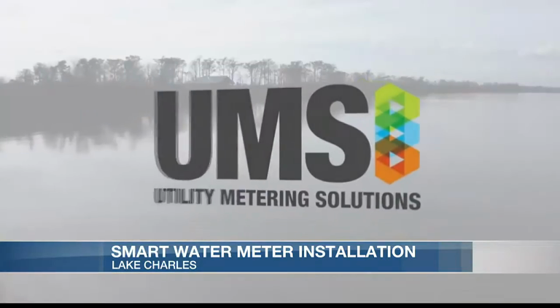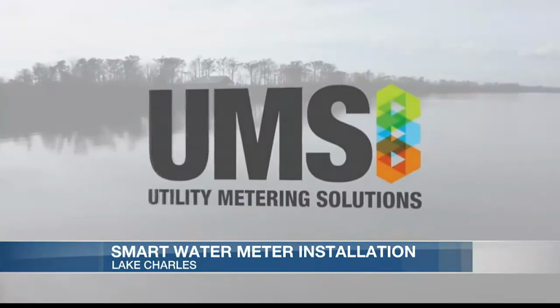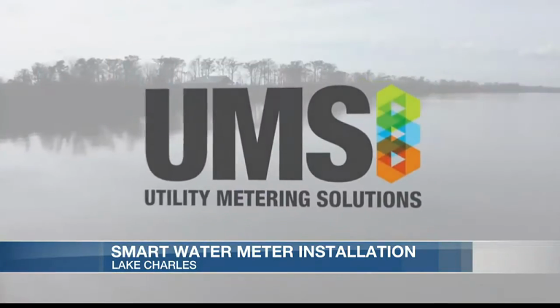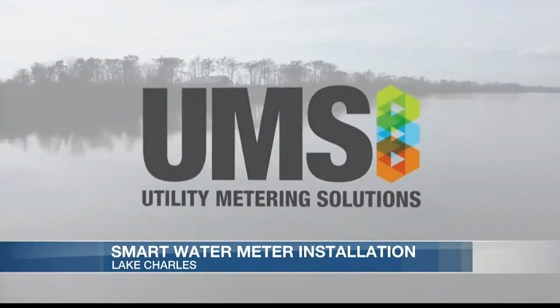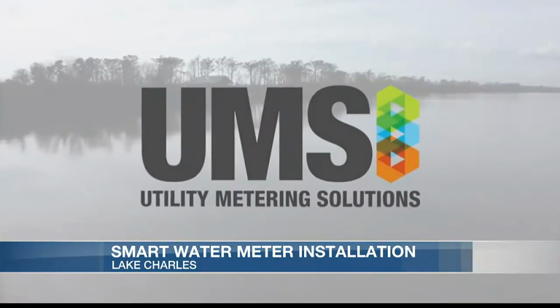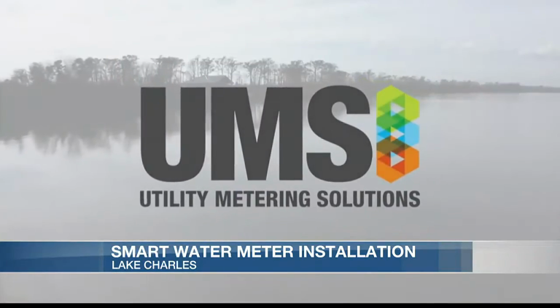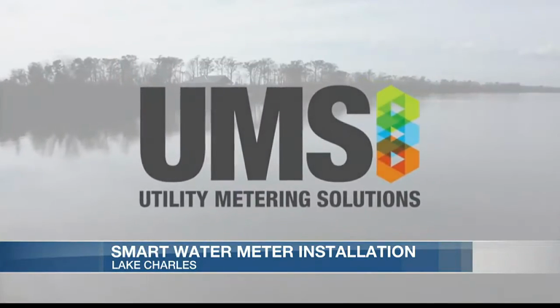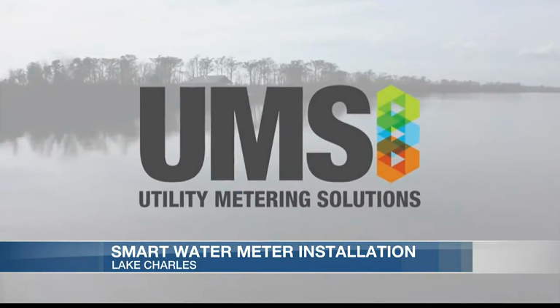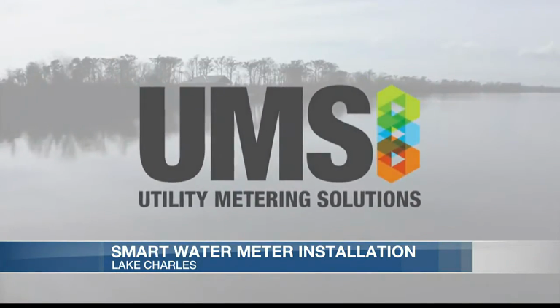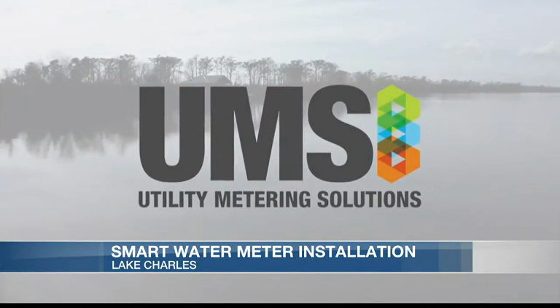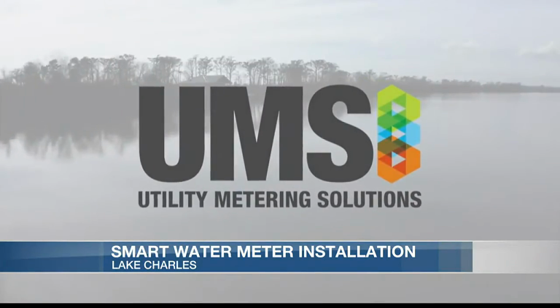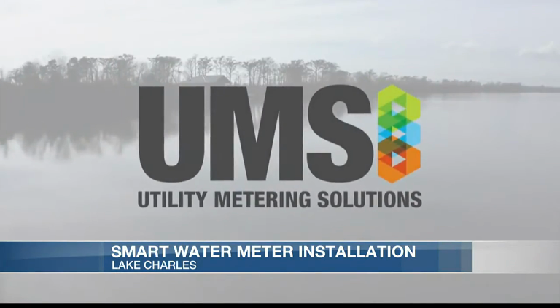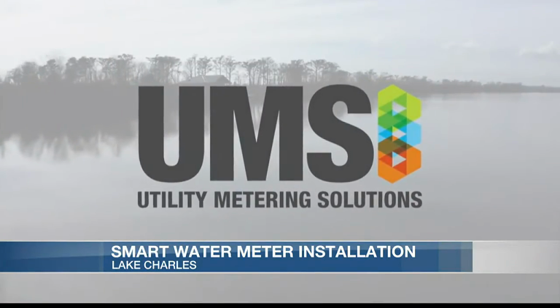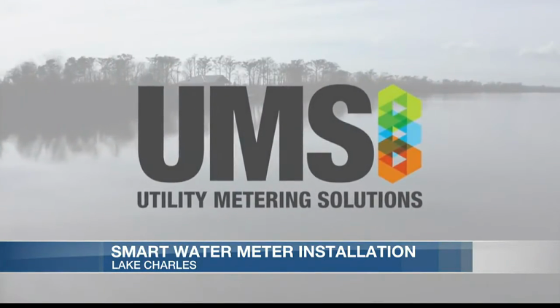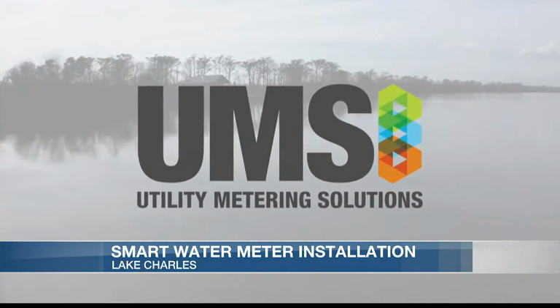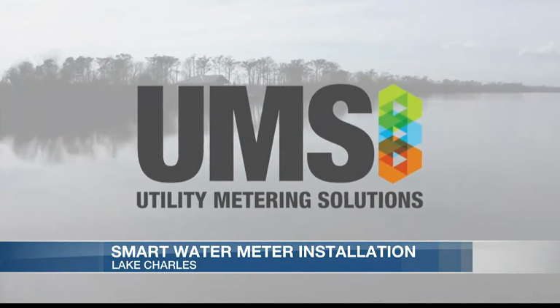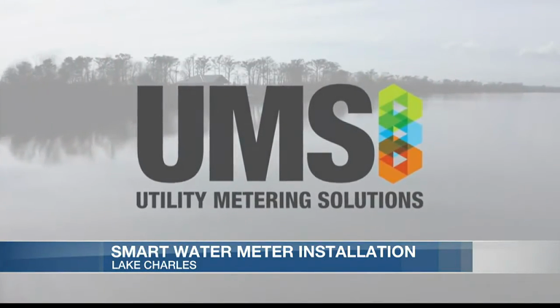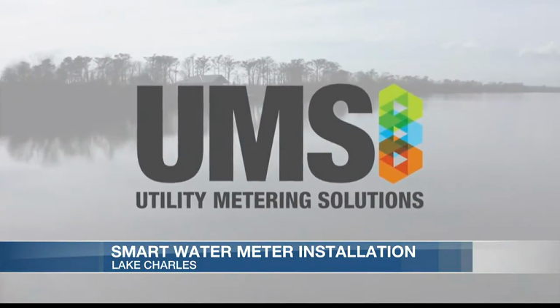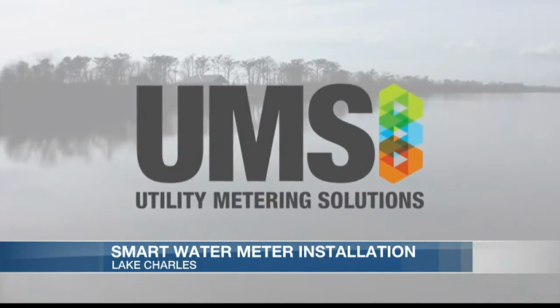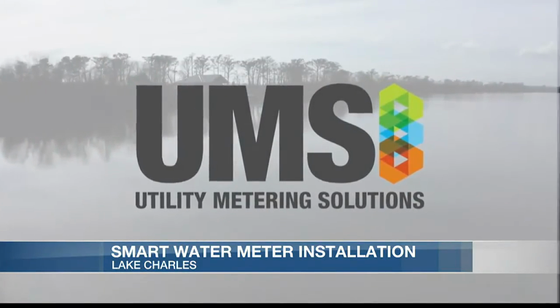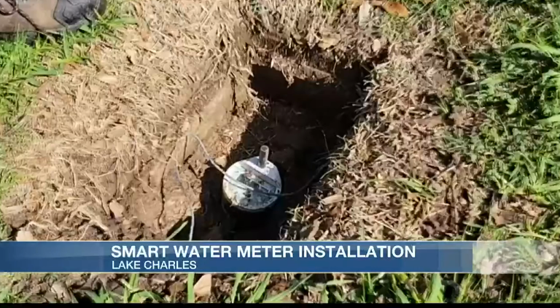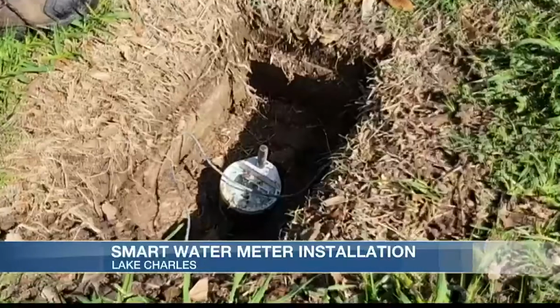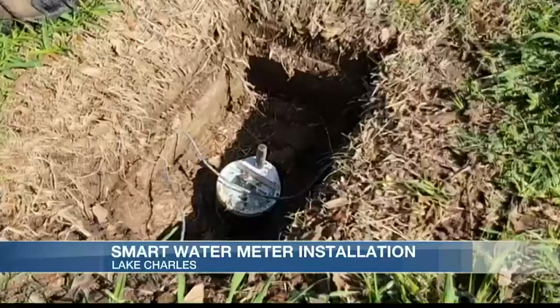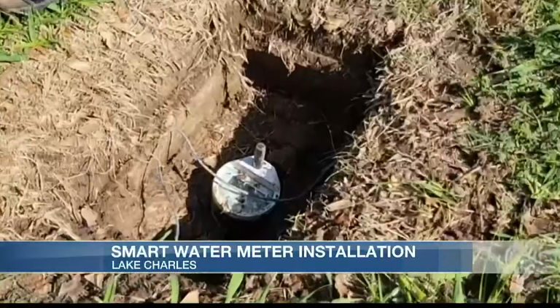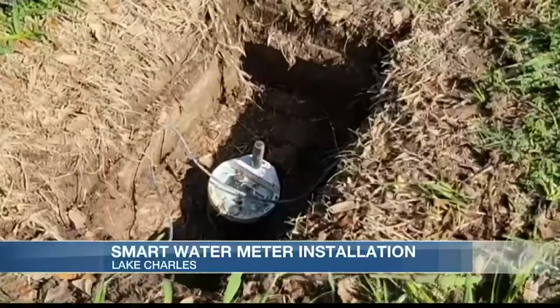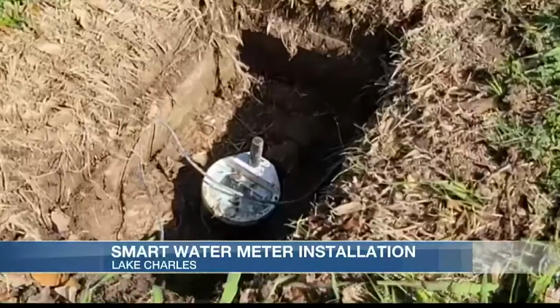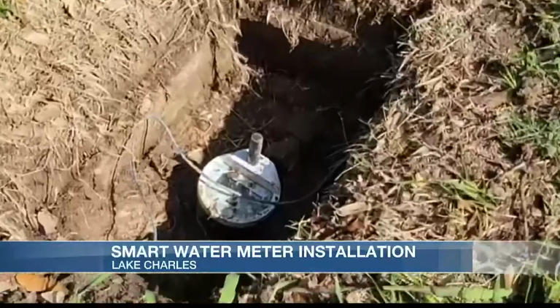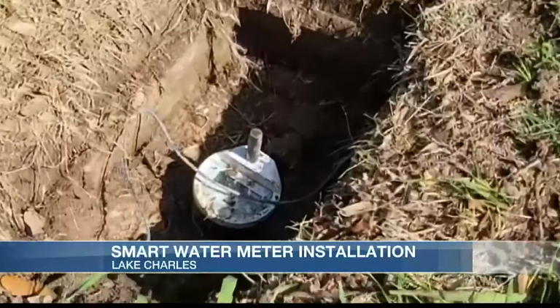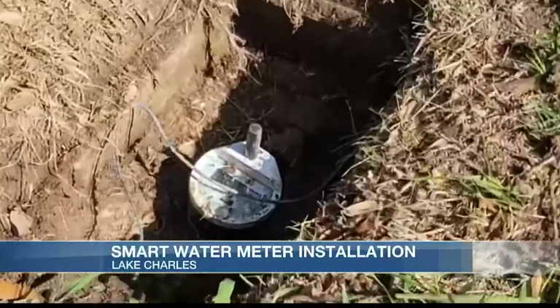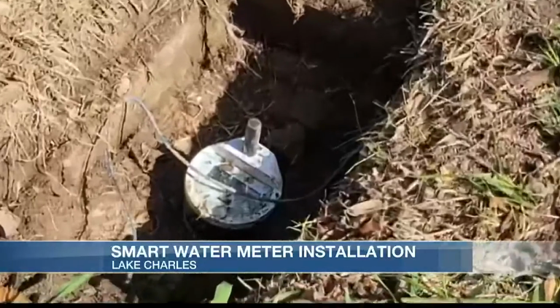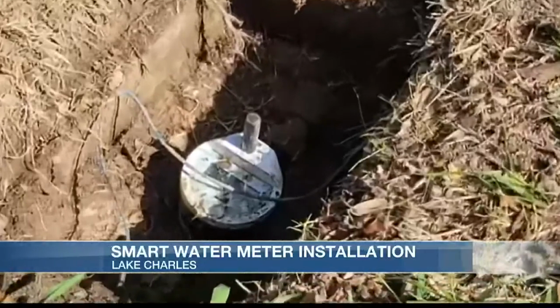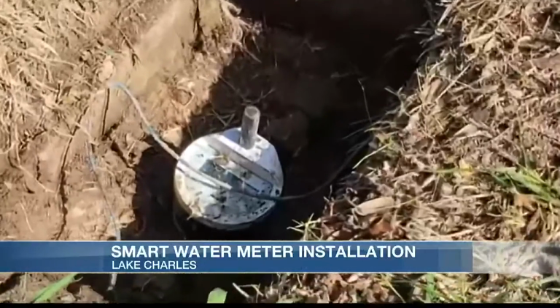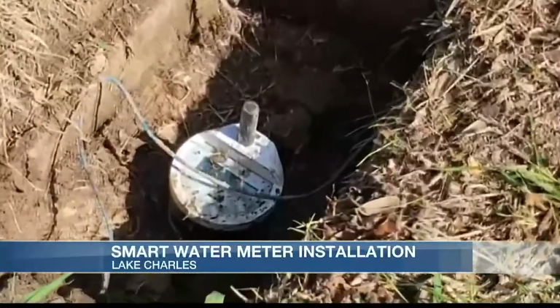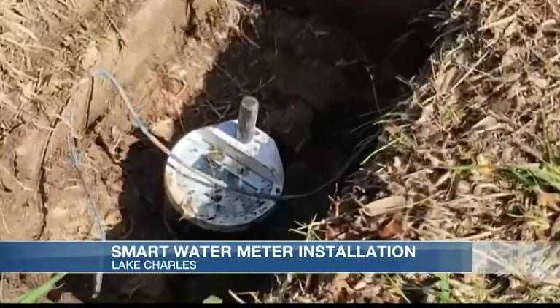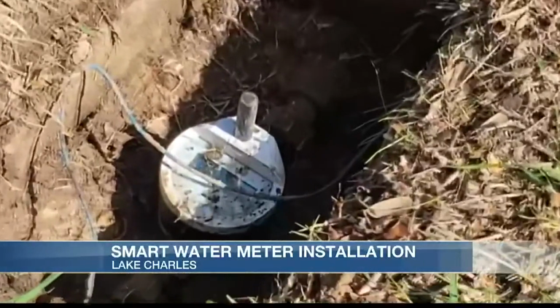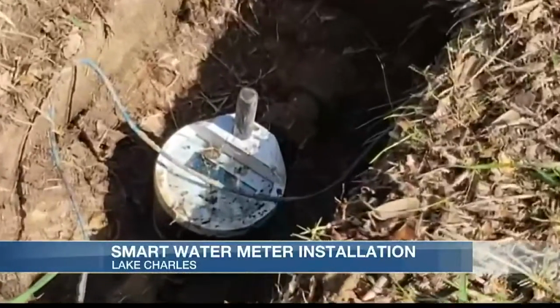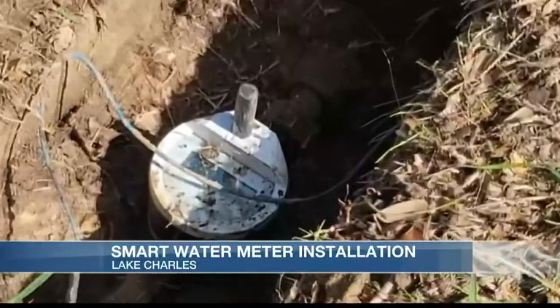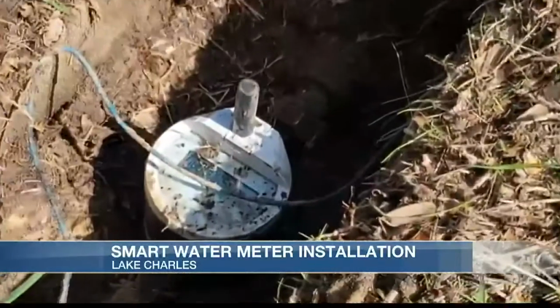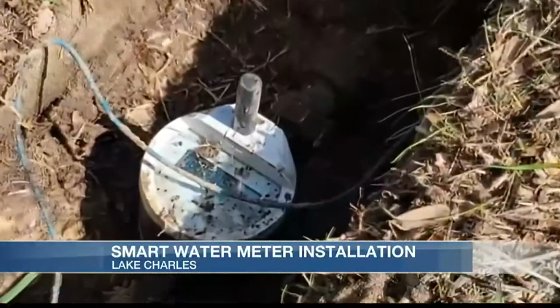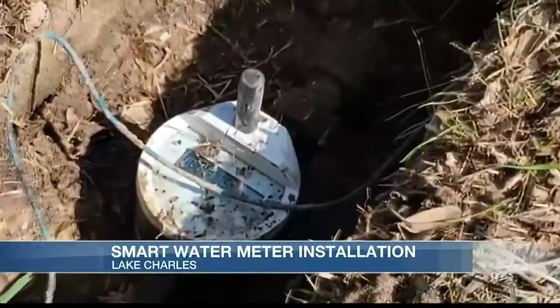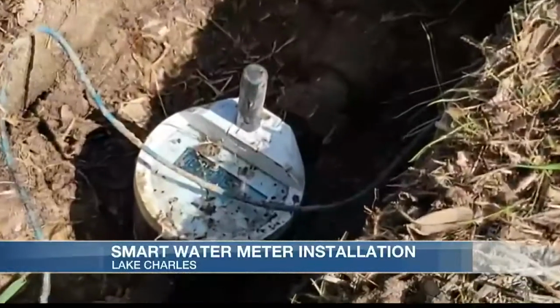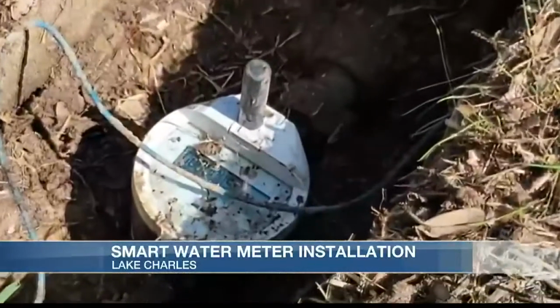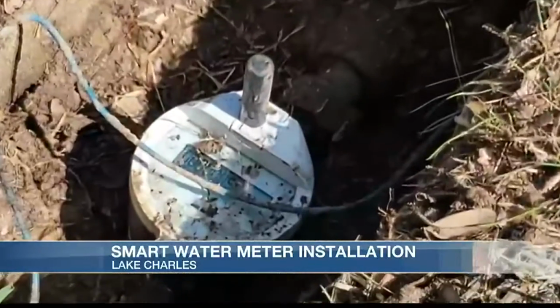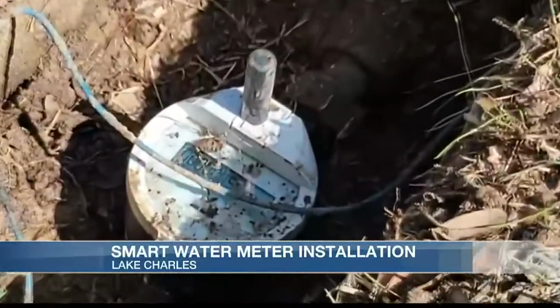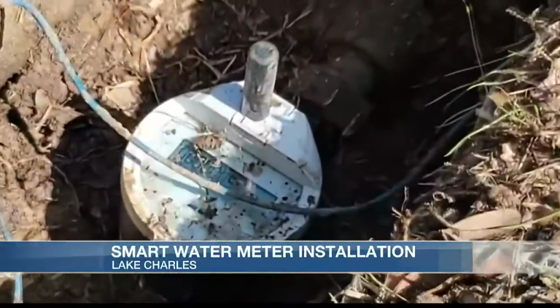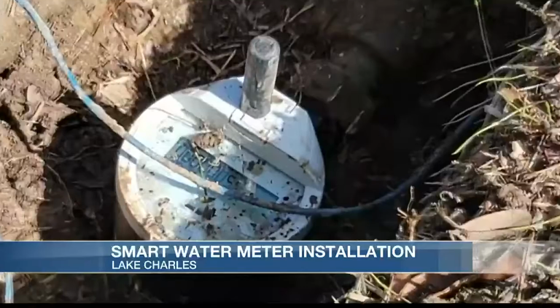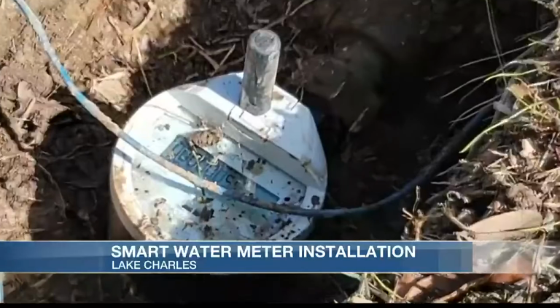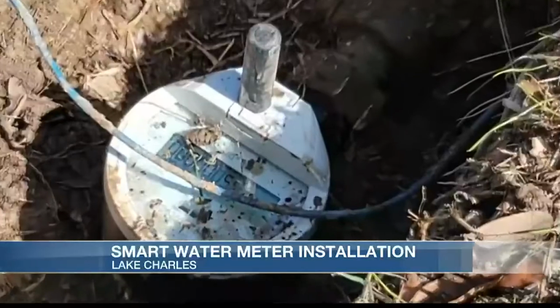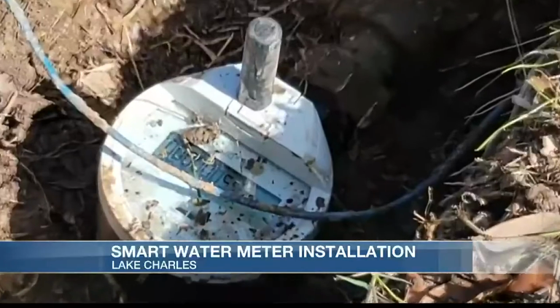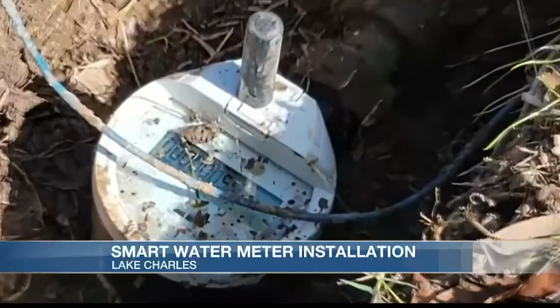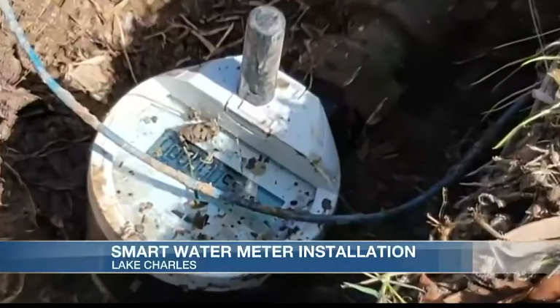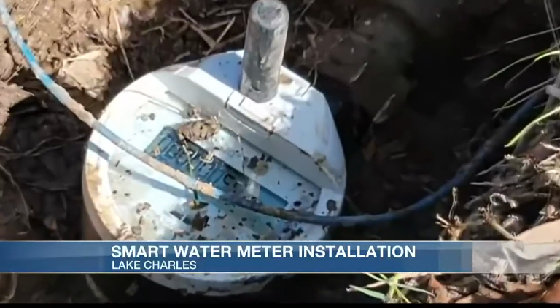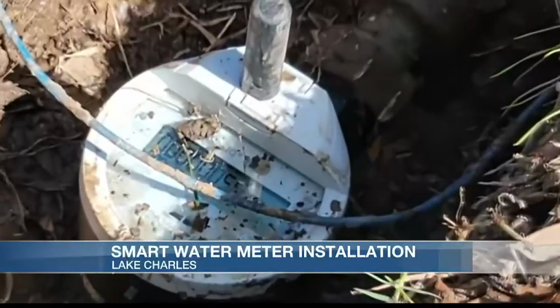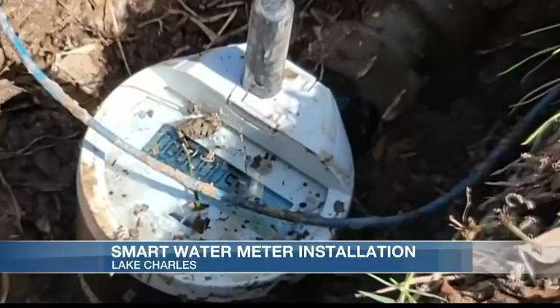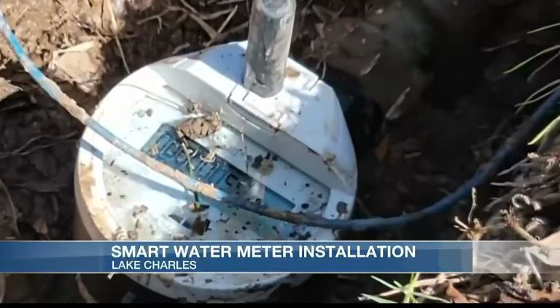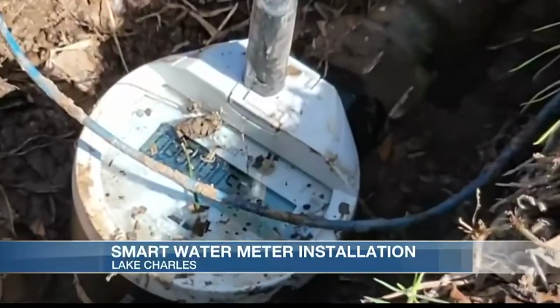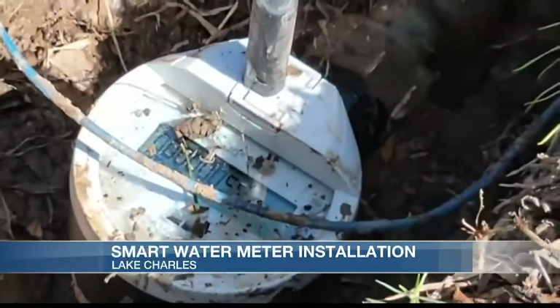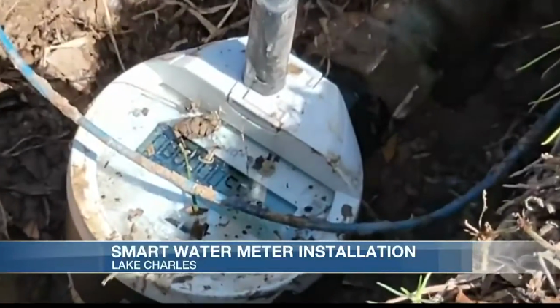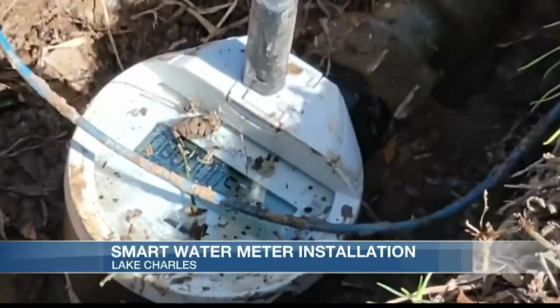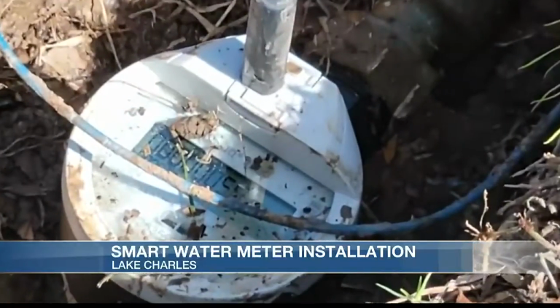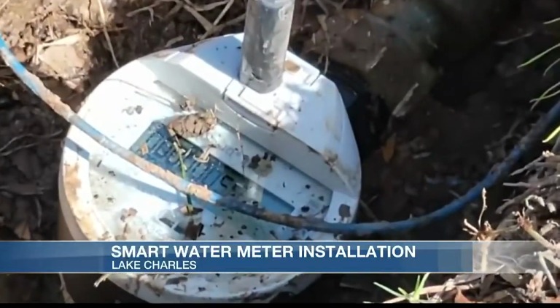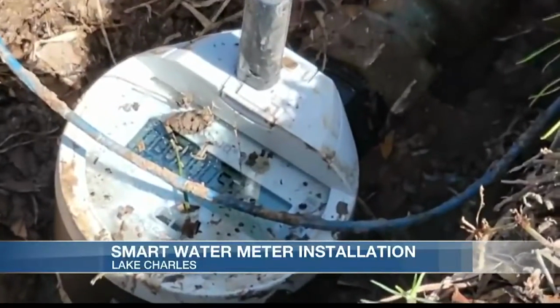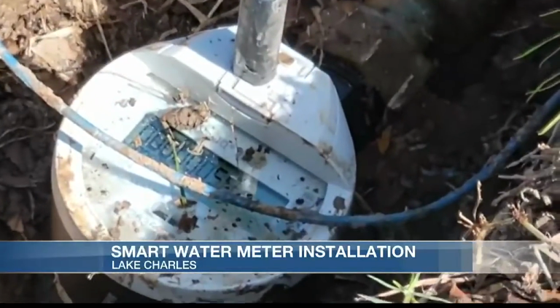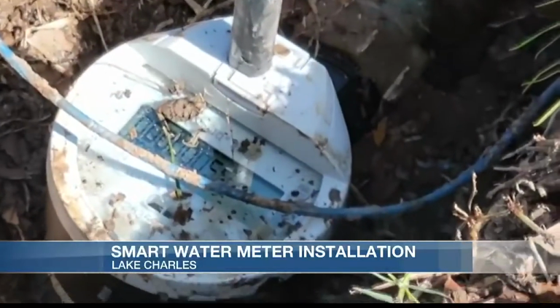The smart meters do not have any rotary dials and are more reliable. They also detect leaks and loss of pressure in real time.